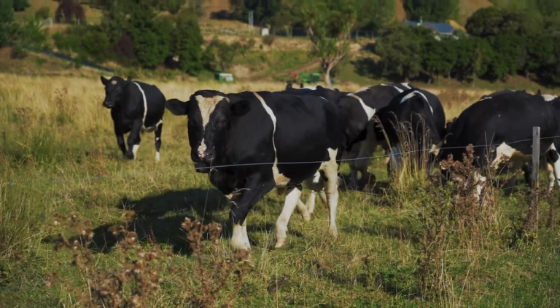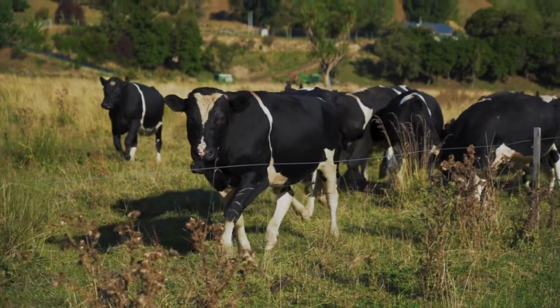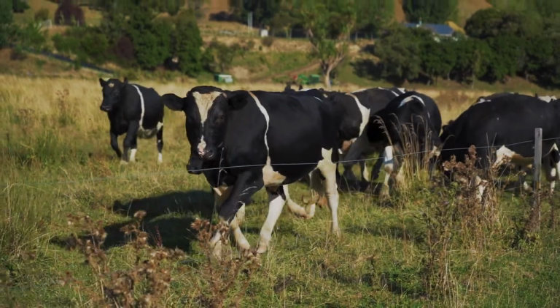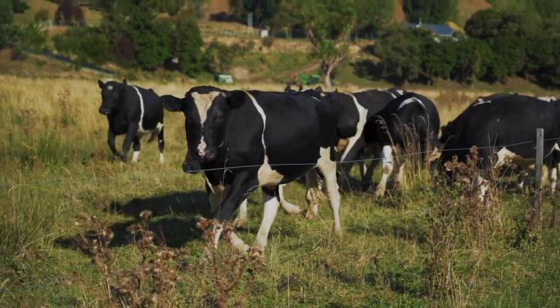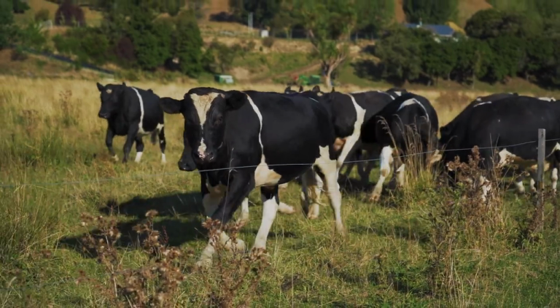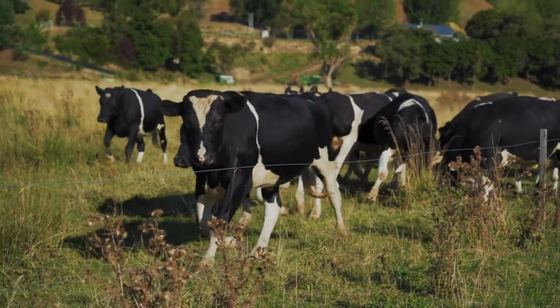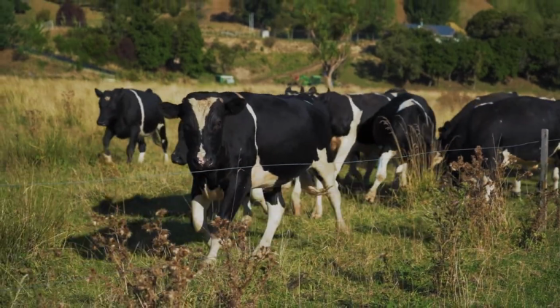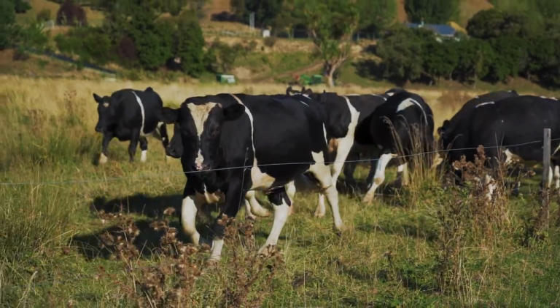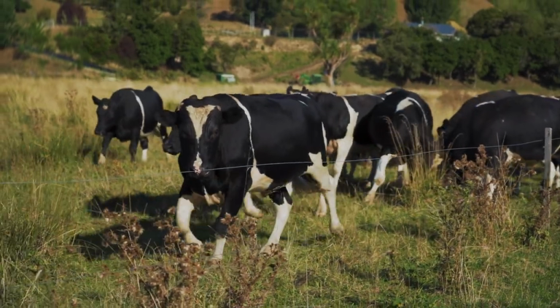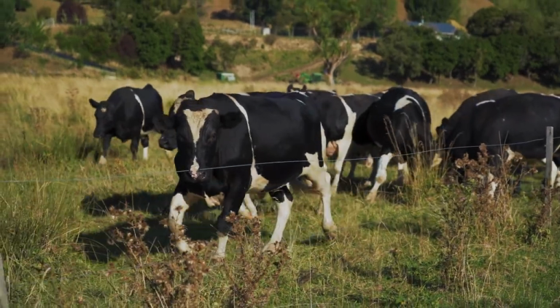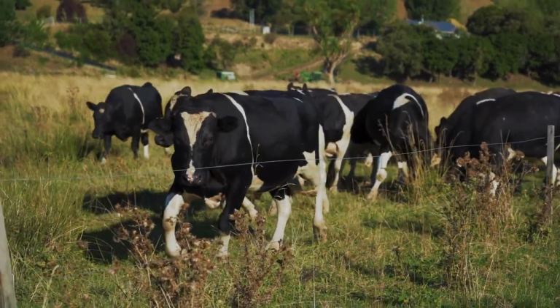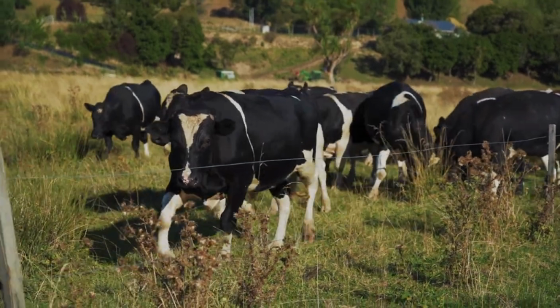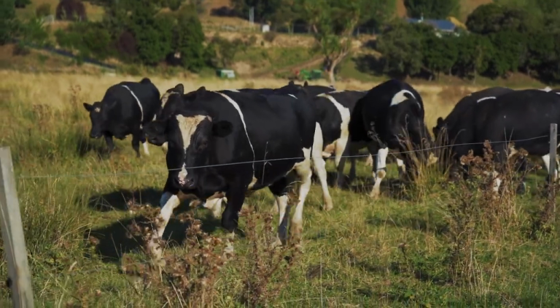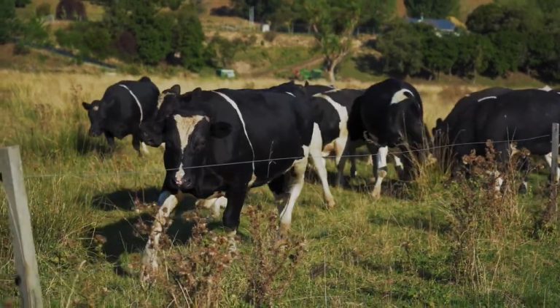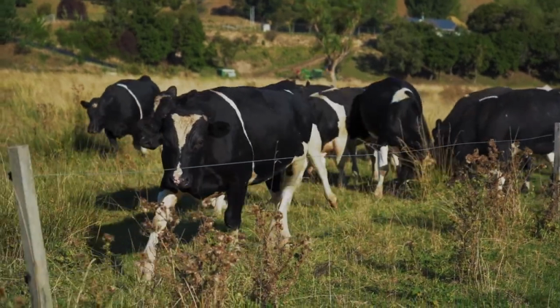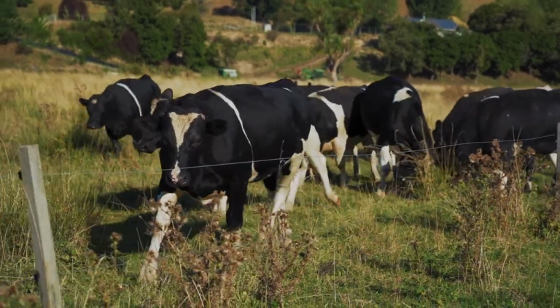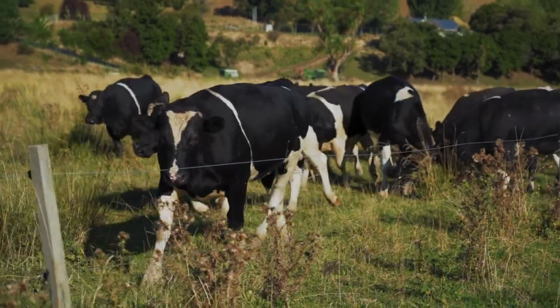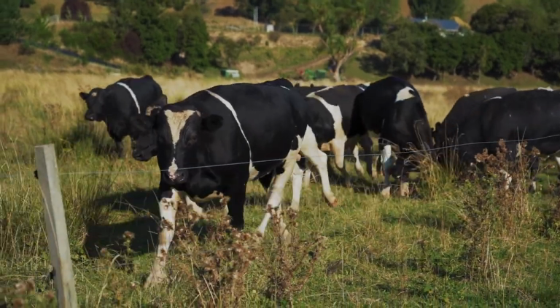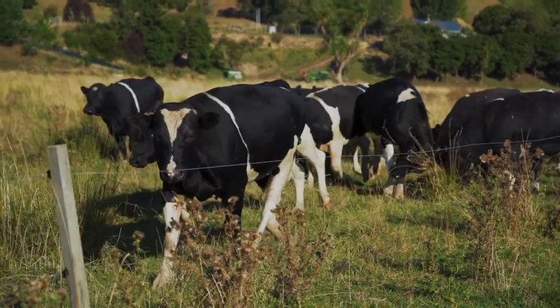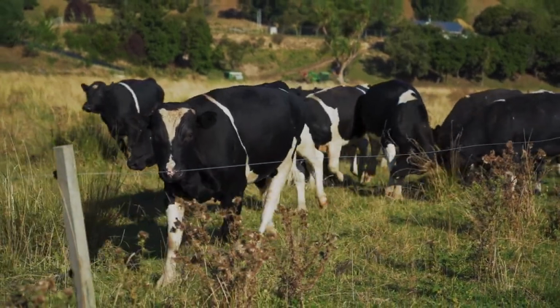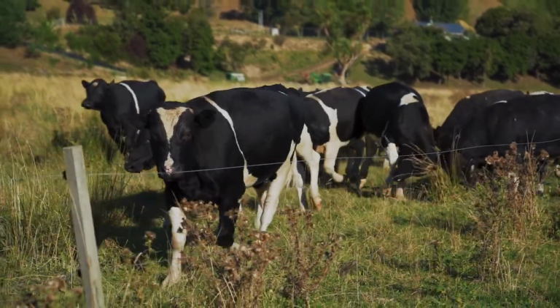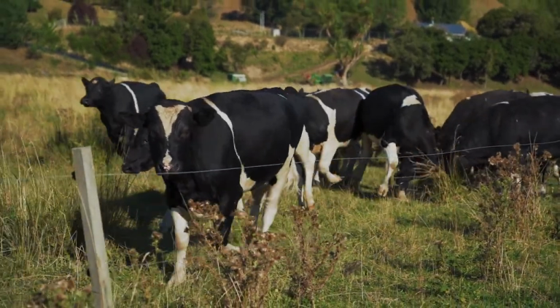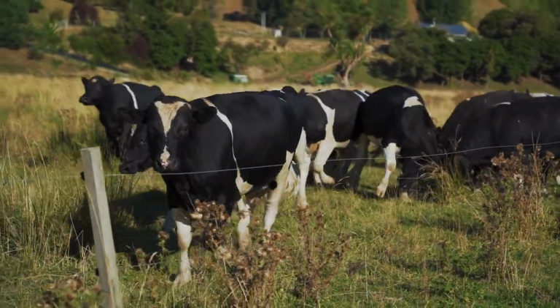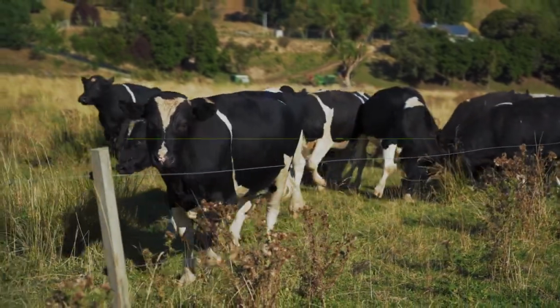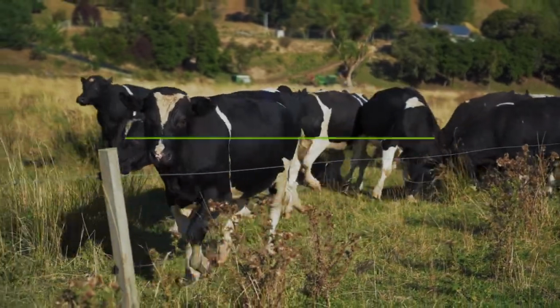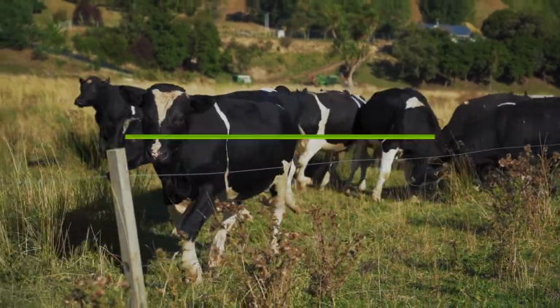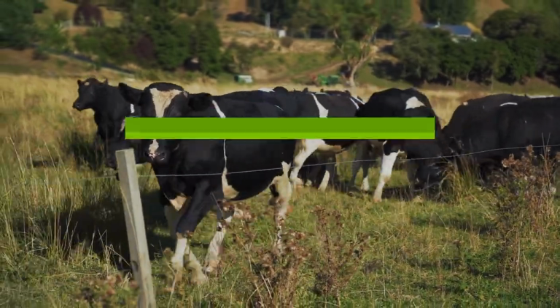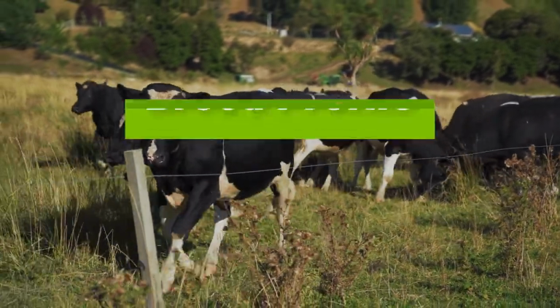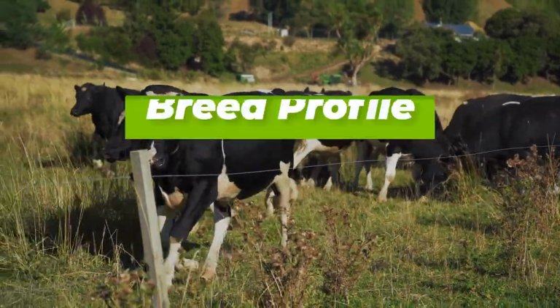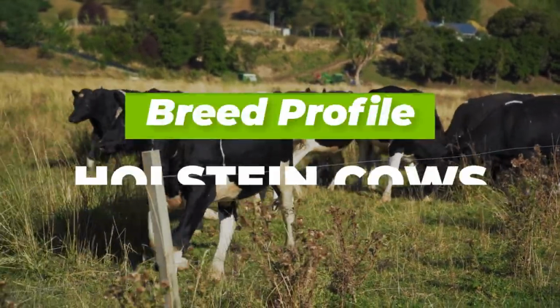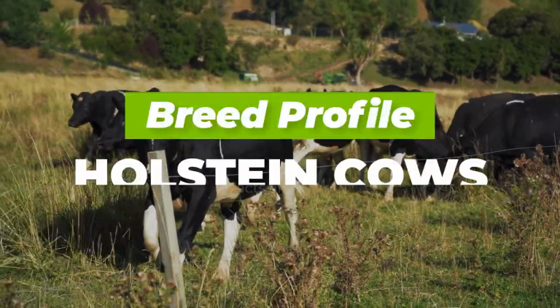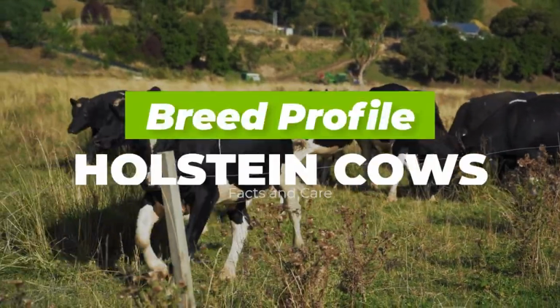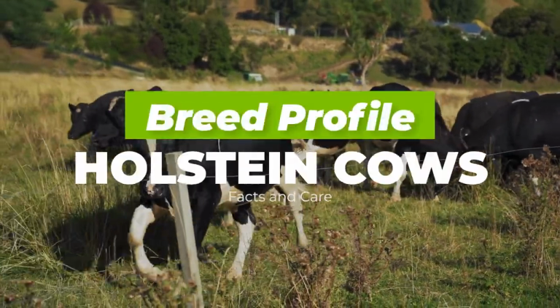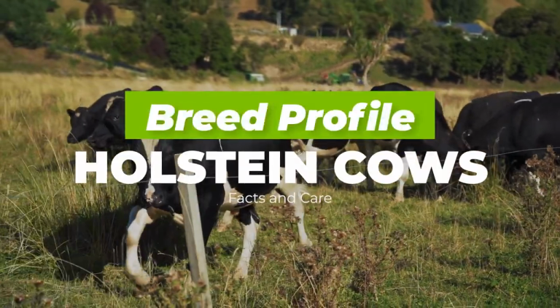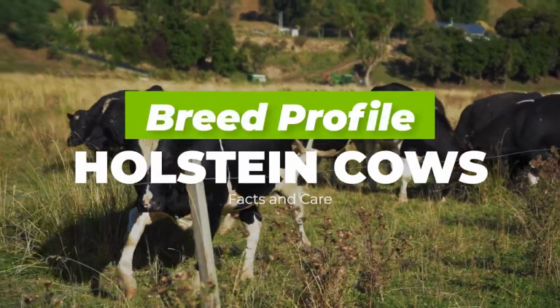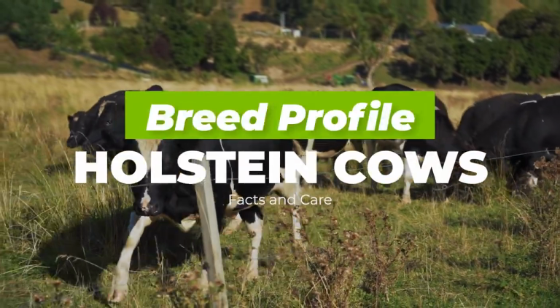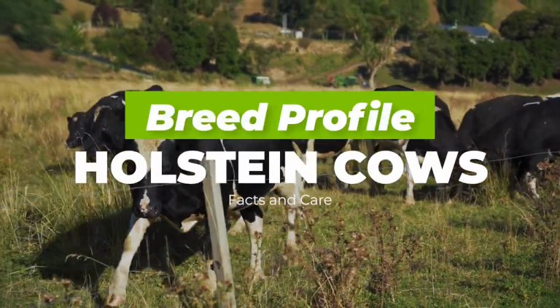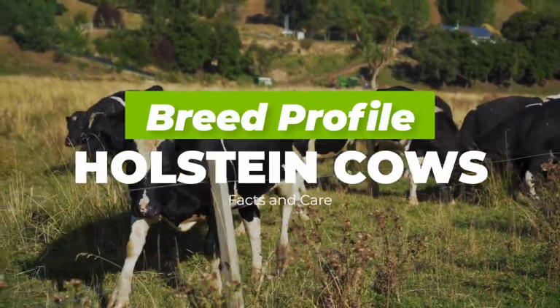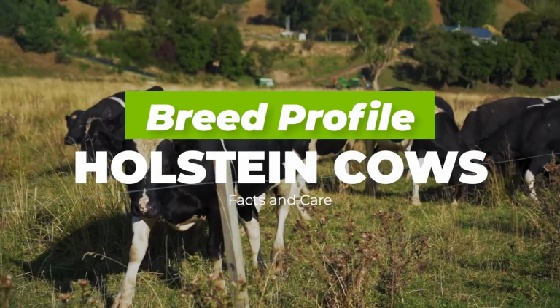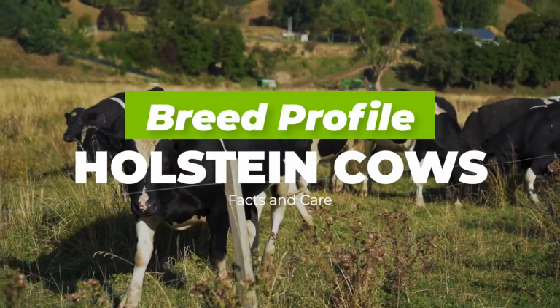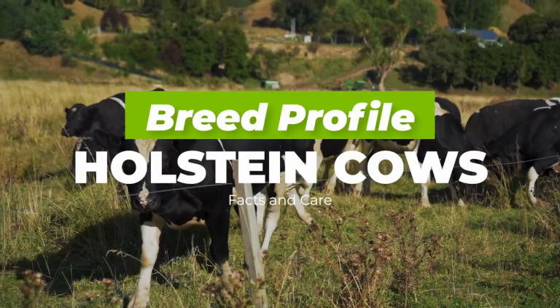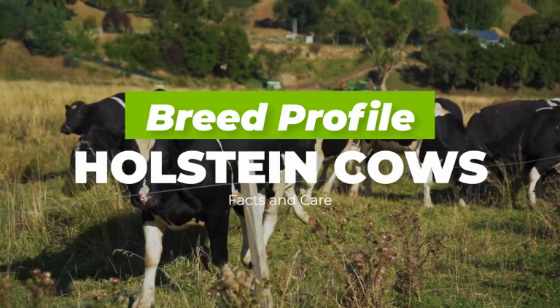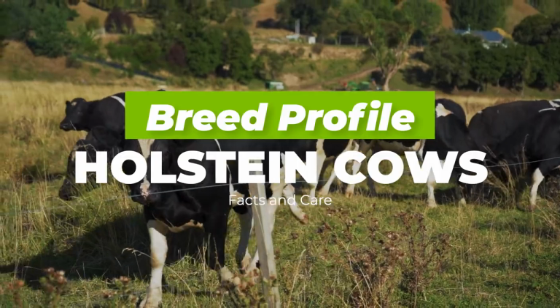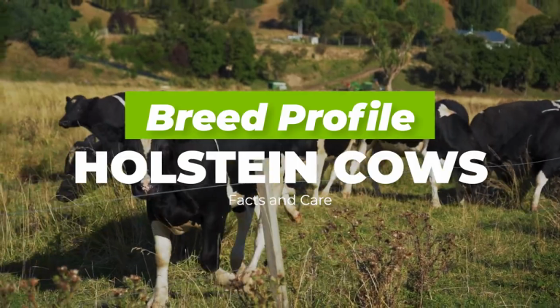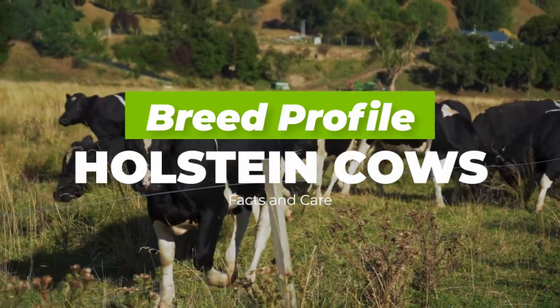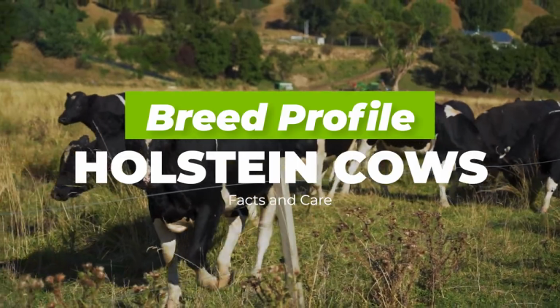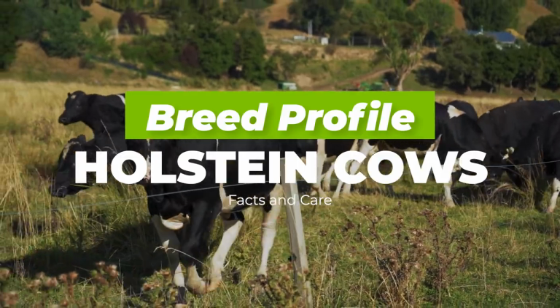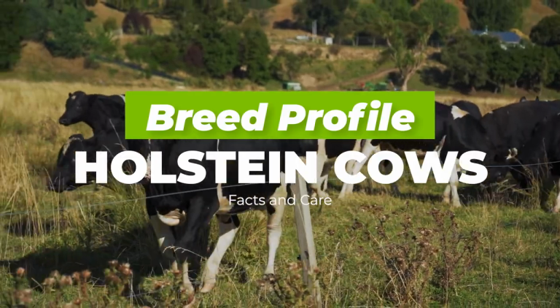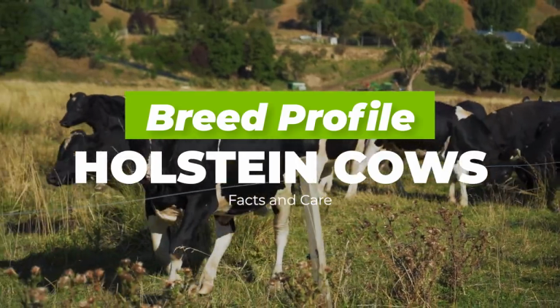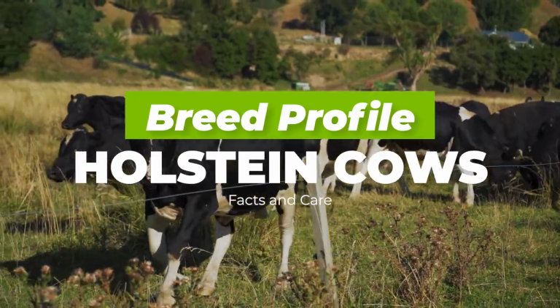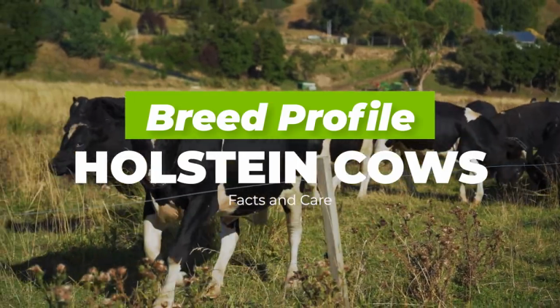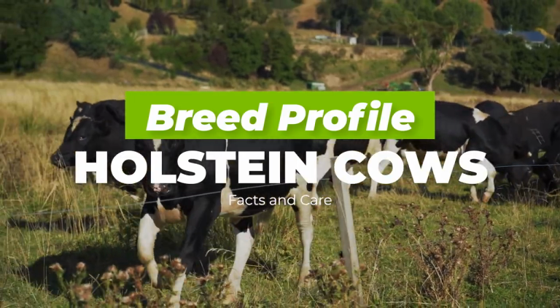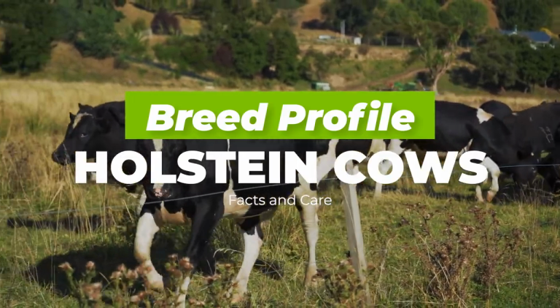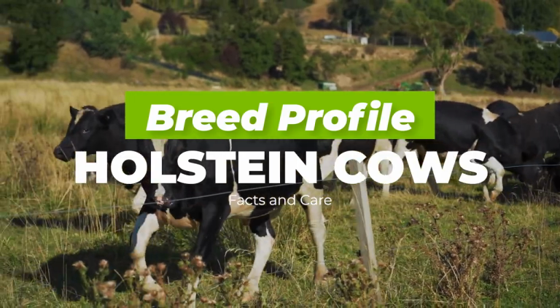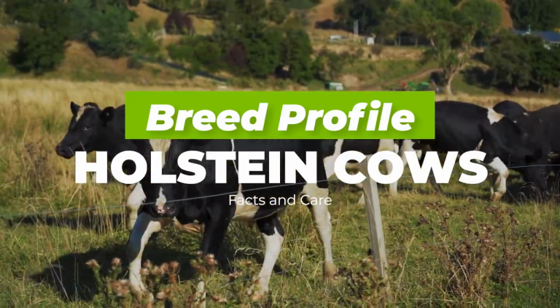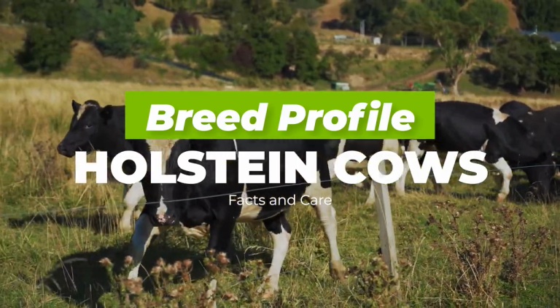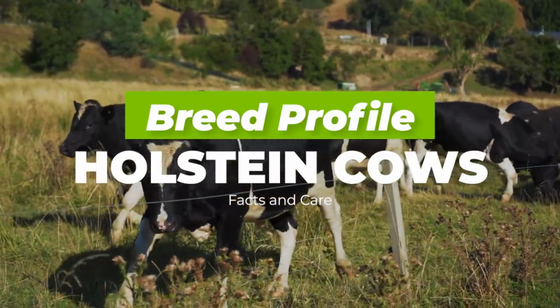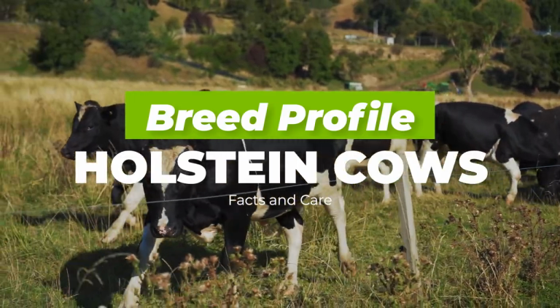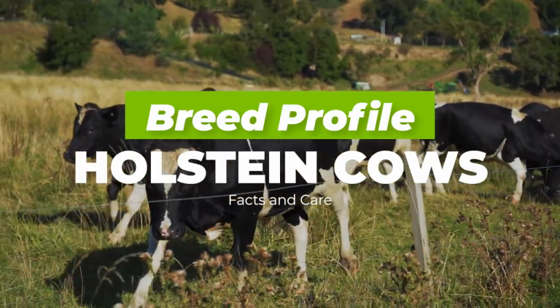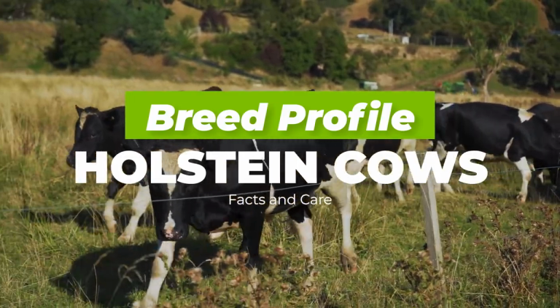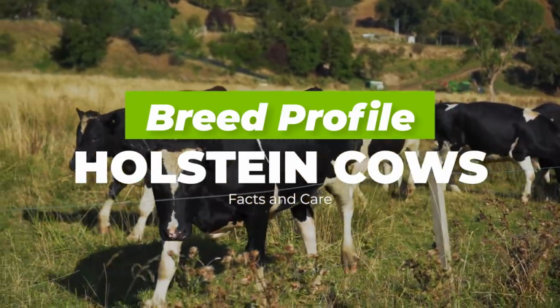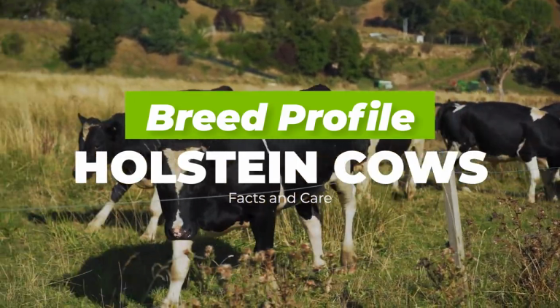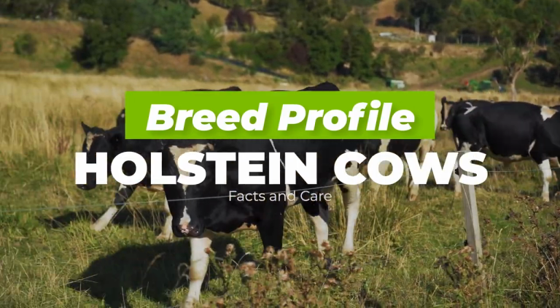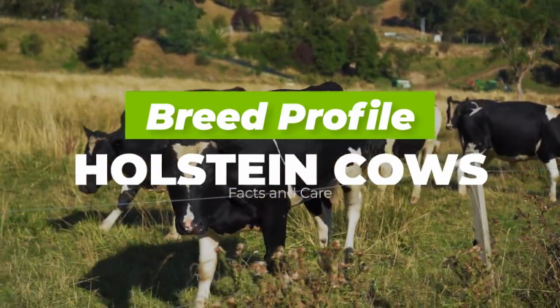Hi there and welcome to Agronomag. In today's video we're talking about Holstein cows, their breed profile, facts and care.